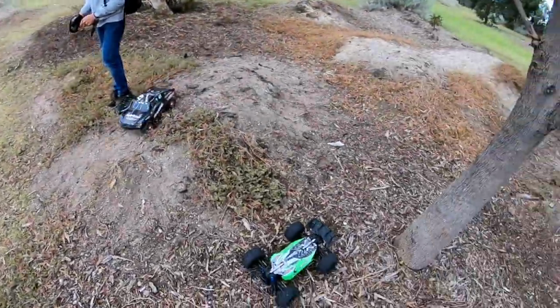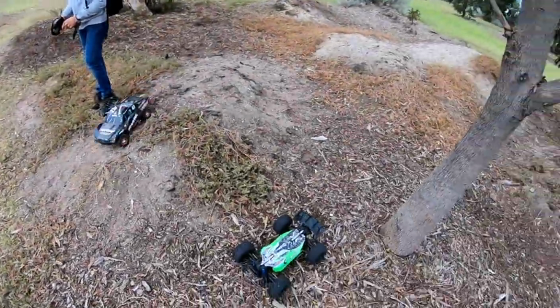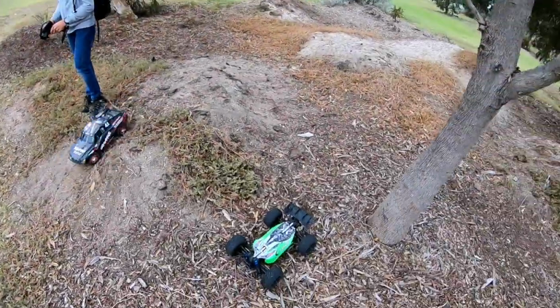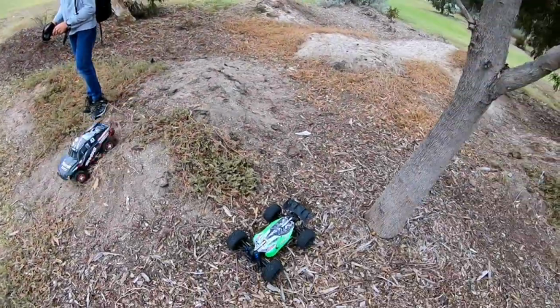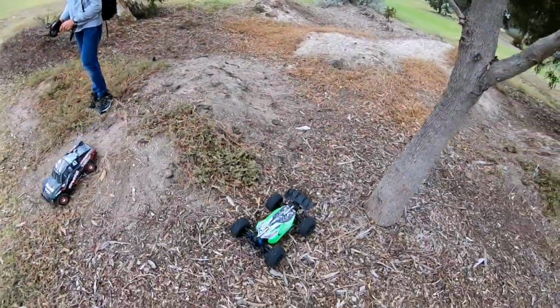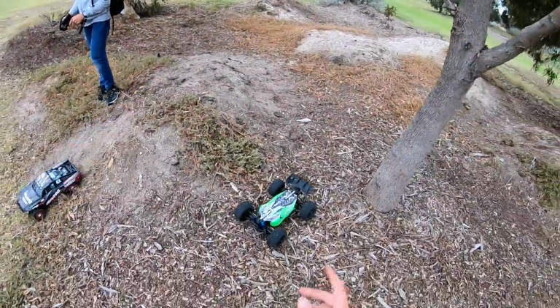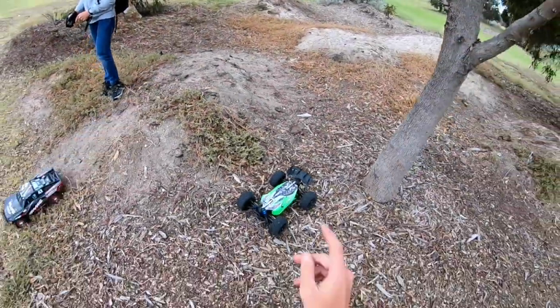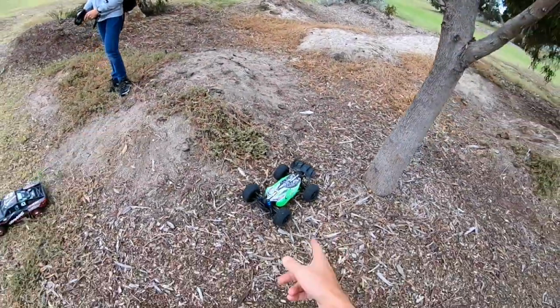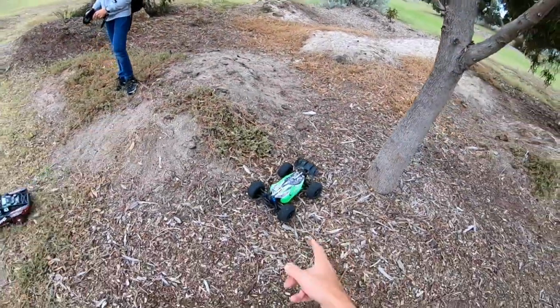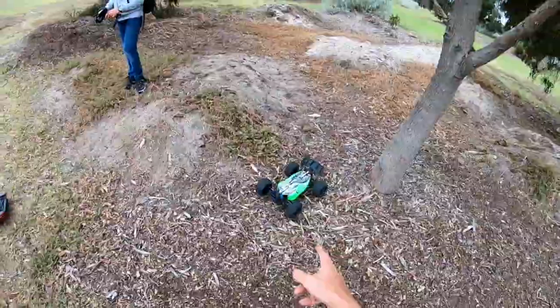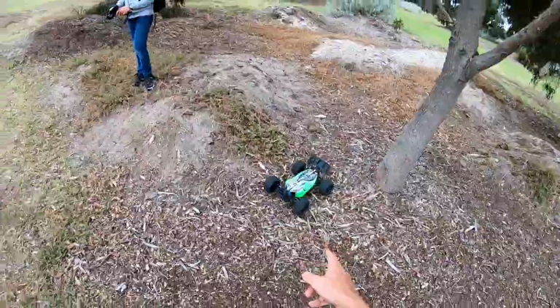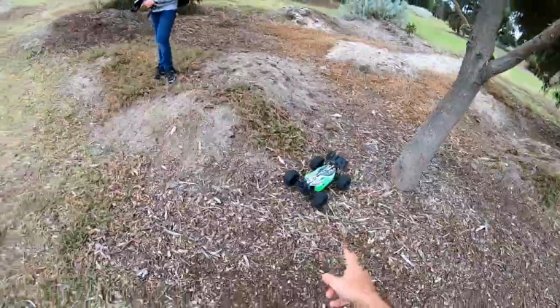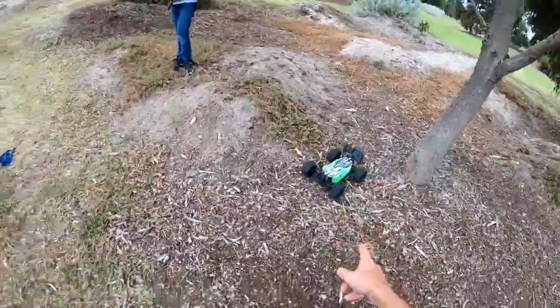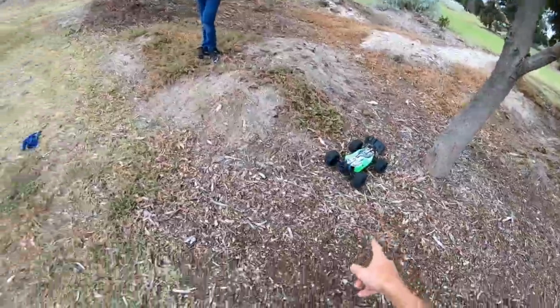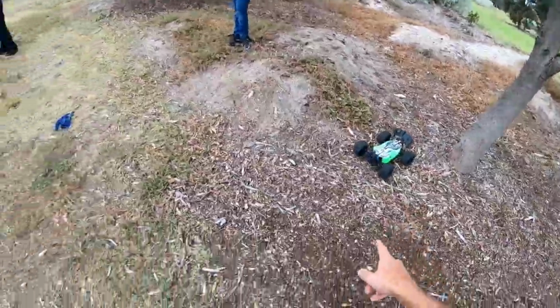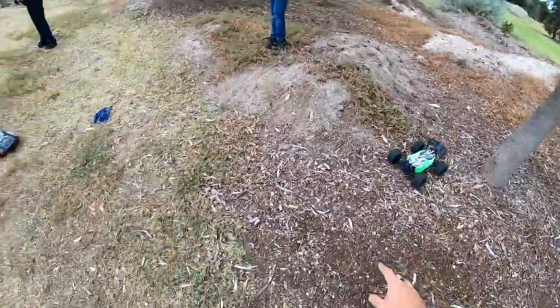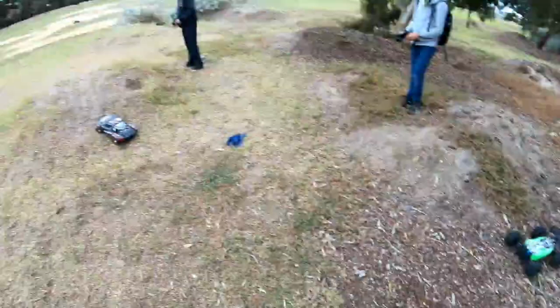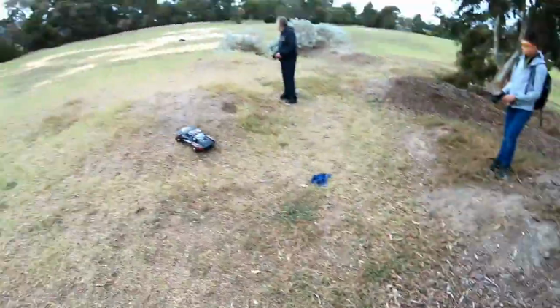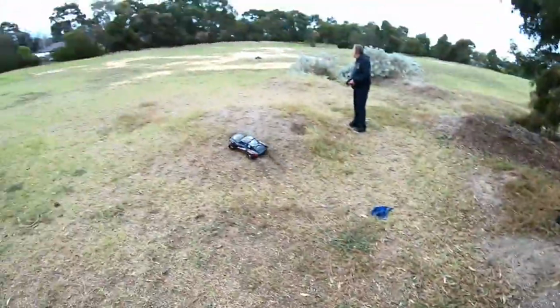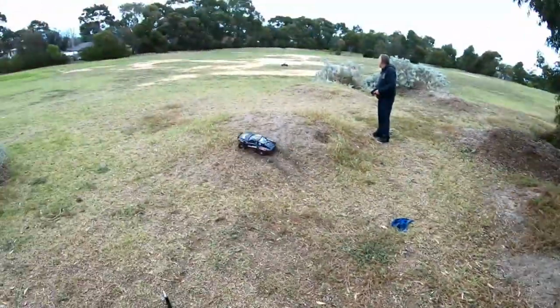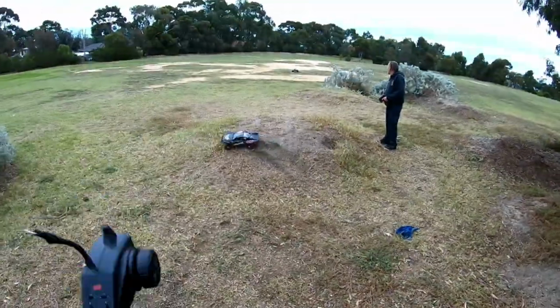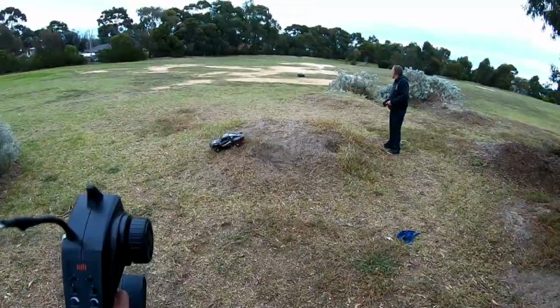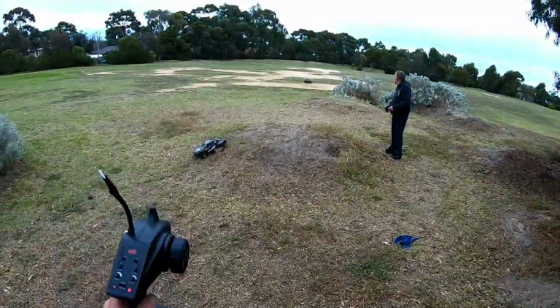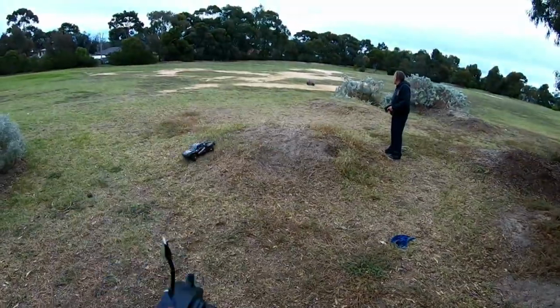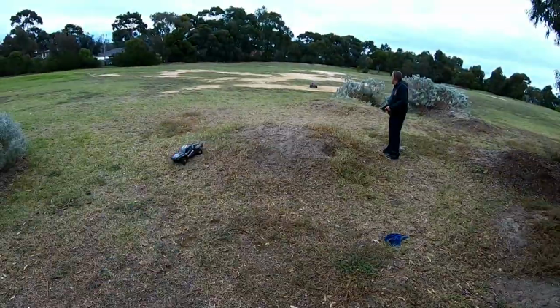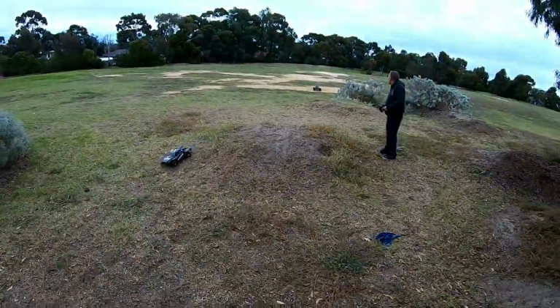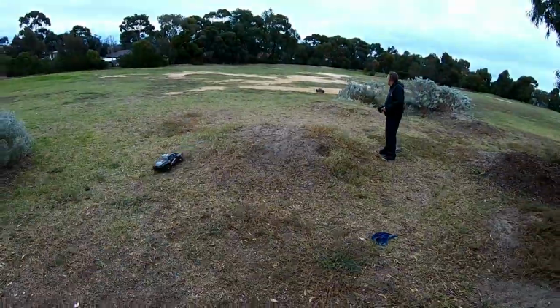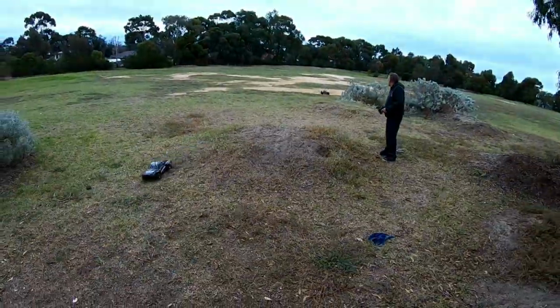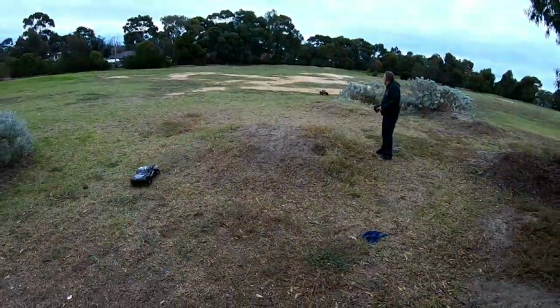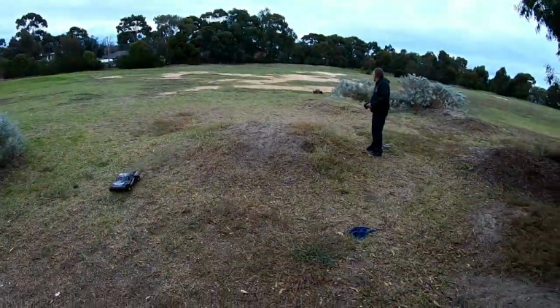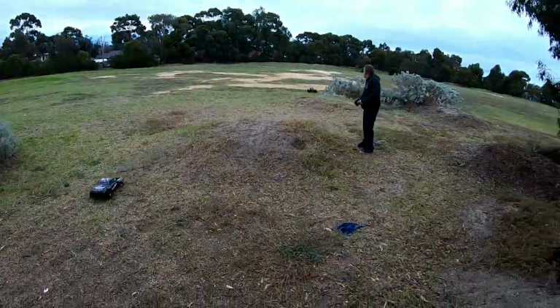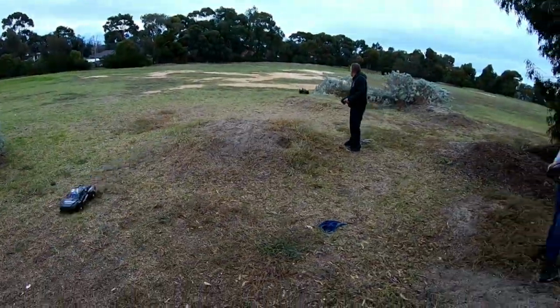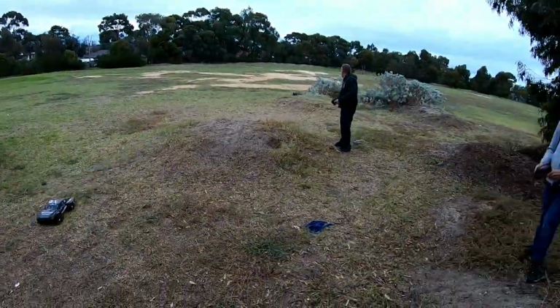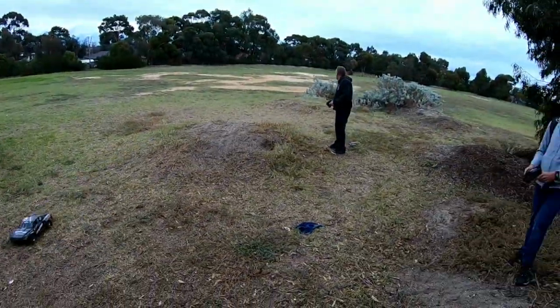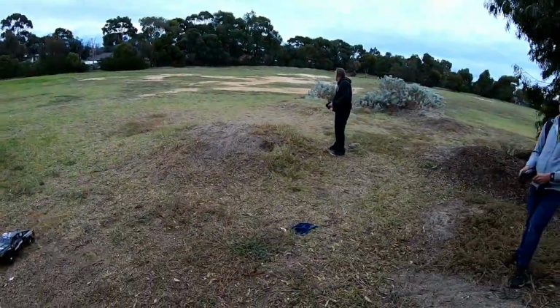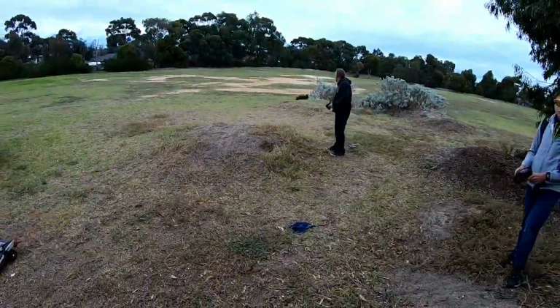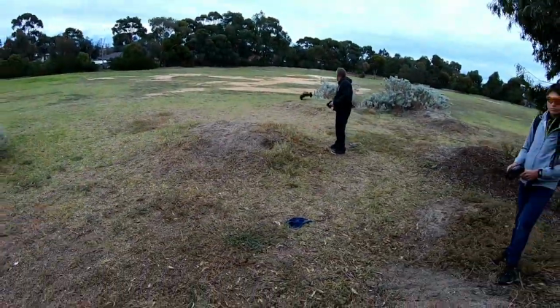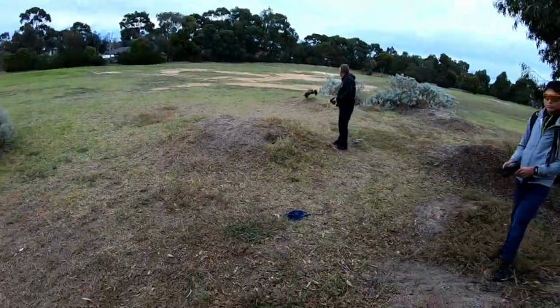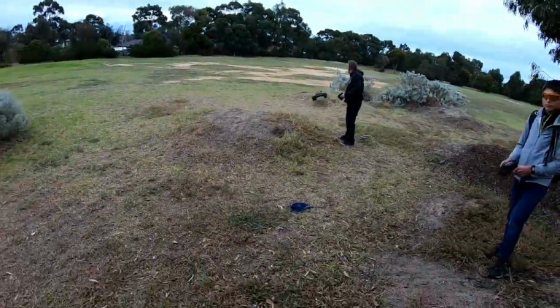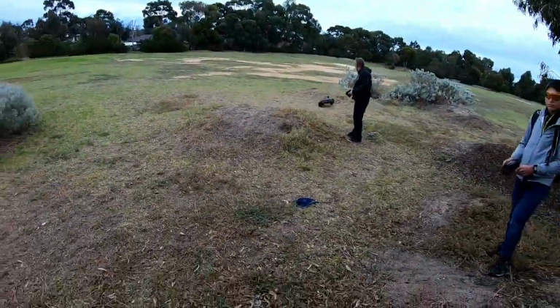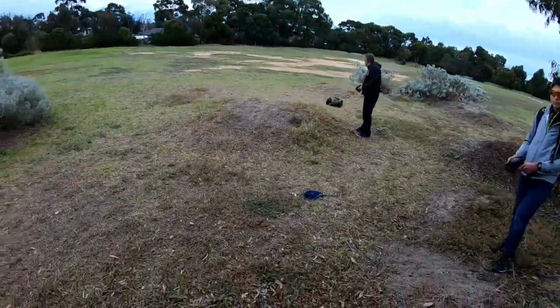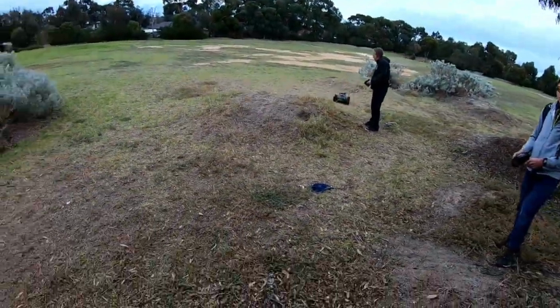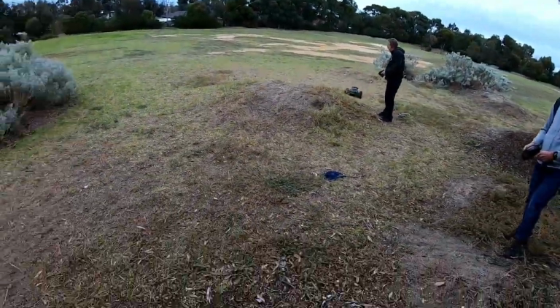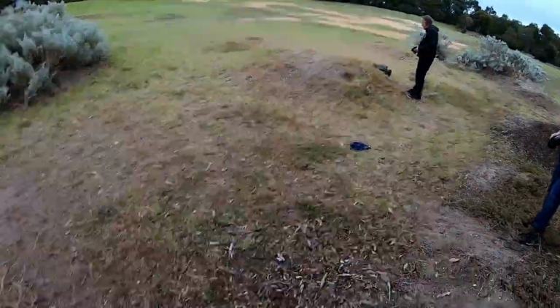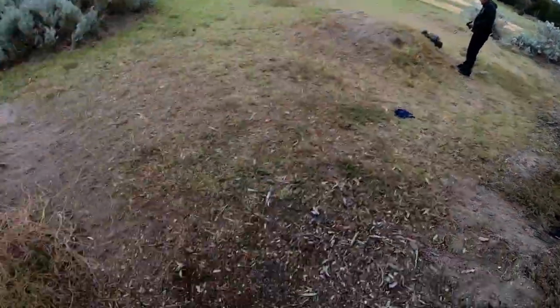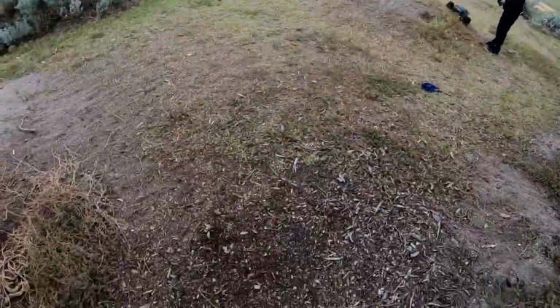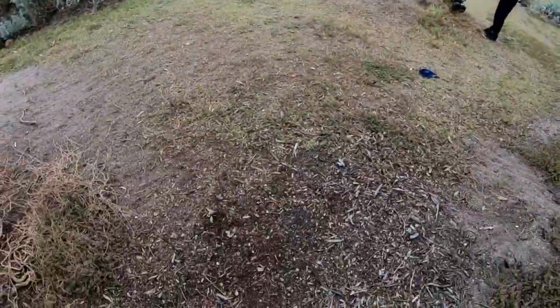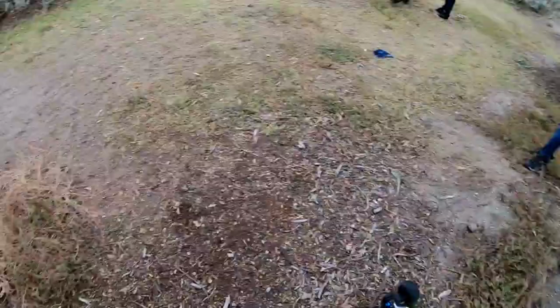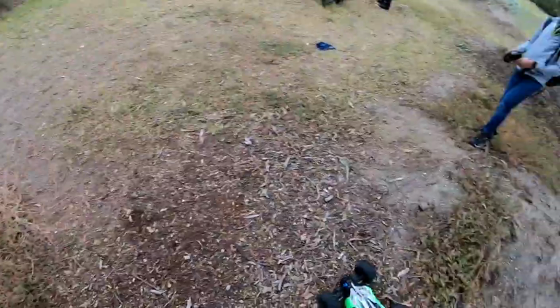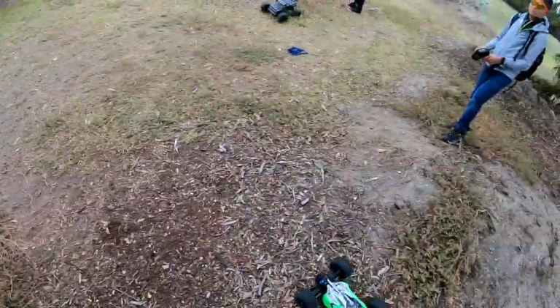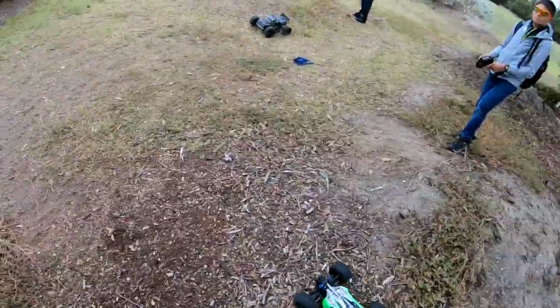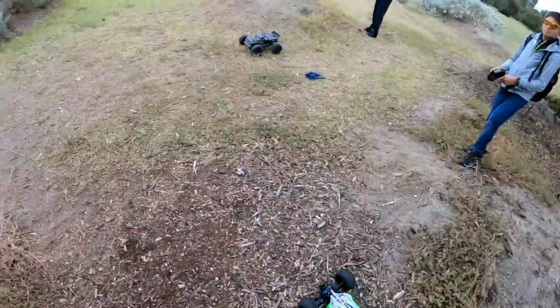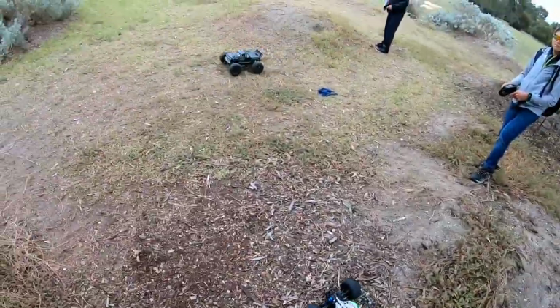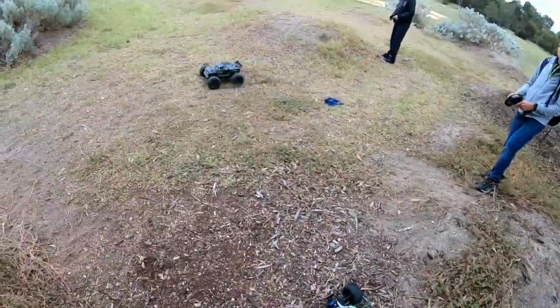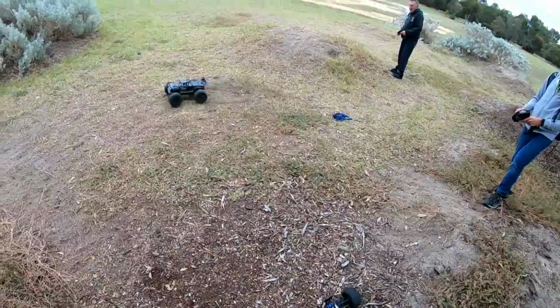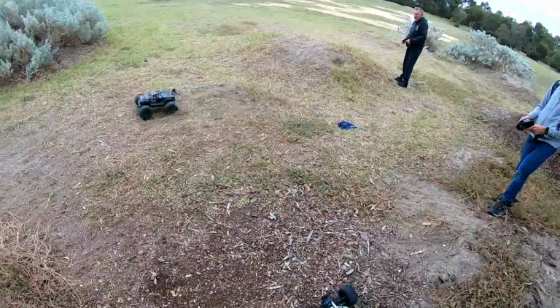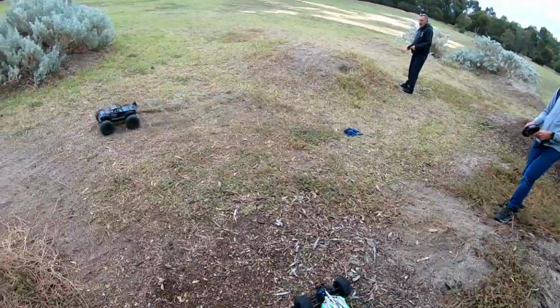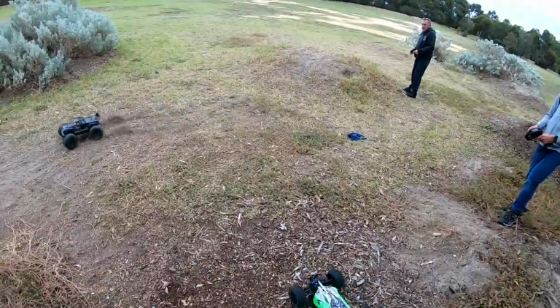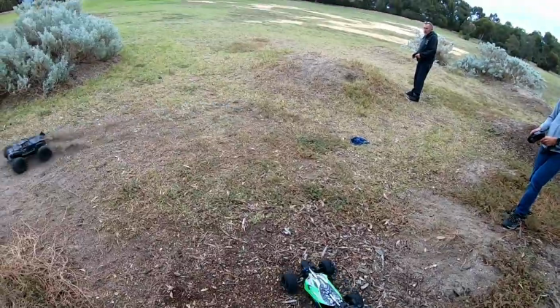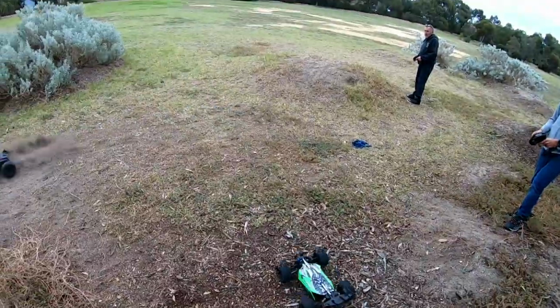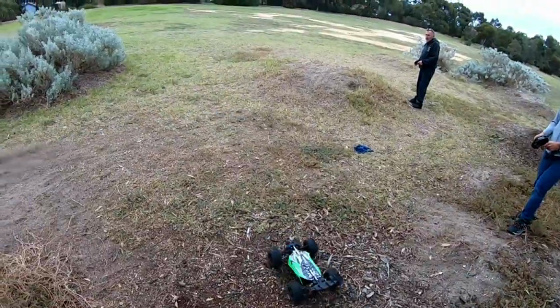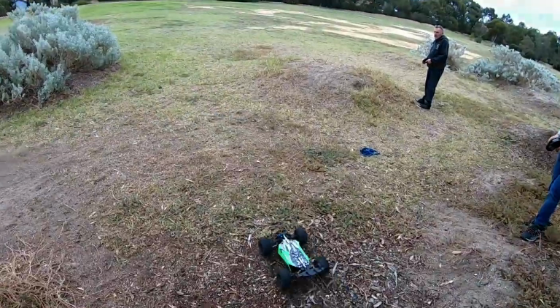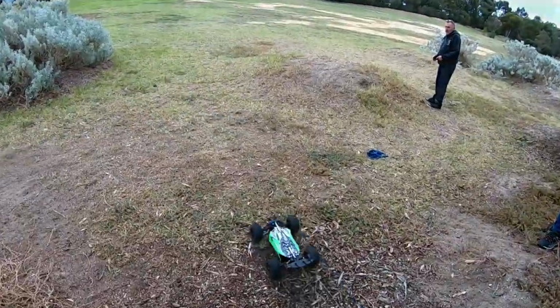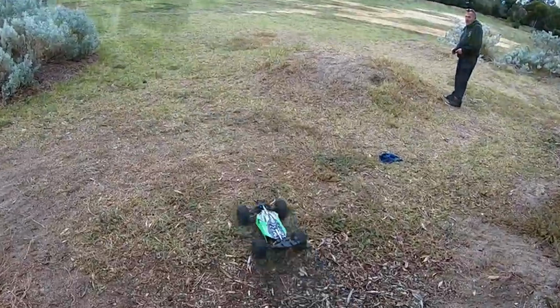All right guys, I got the other battery in. We just had a bunch of dogs check out the cars, so yeah, had to switch off for a little bit.